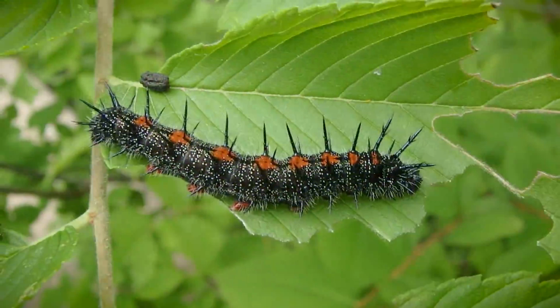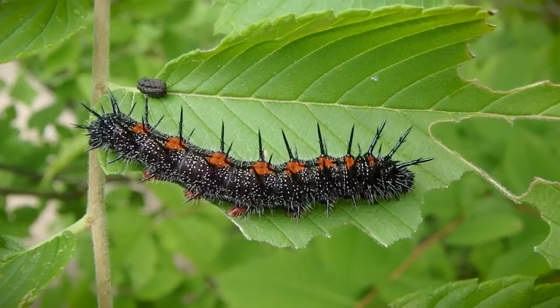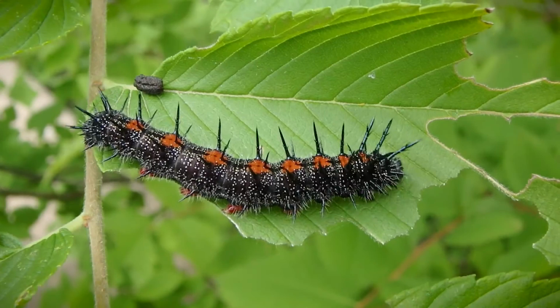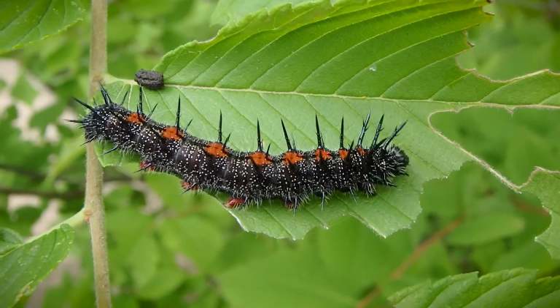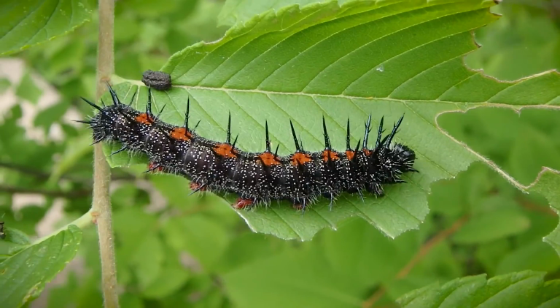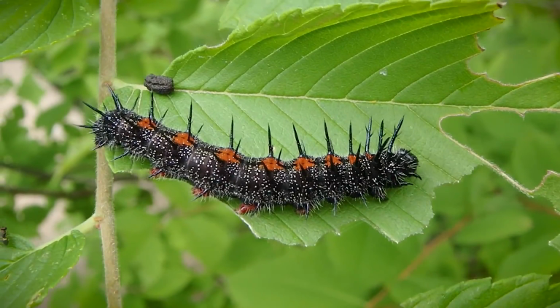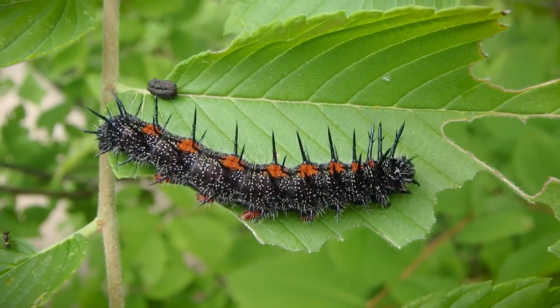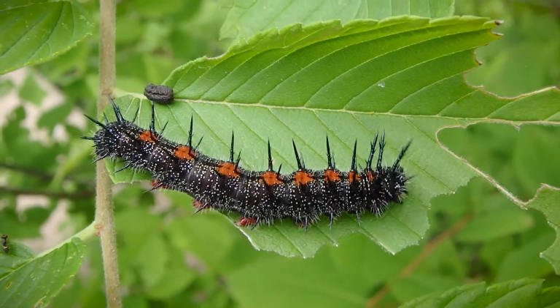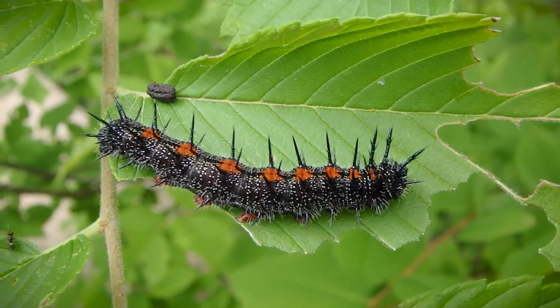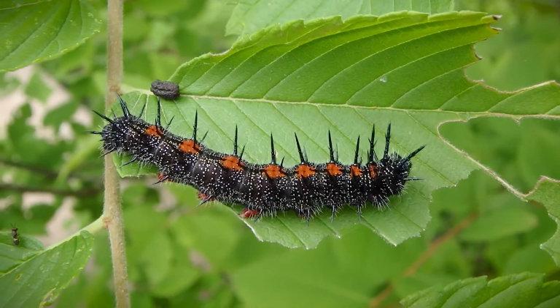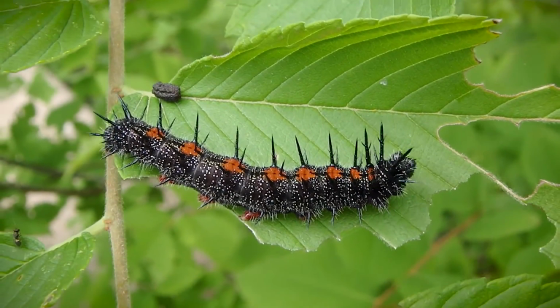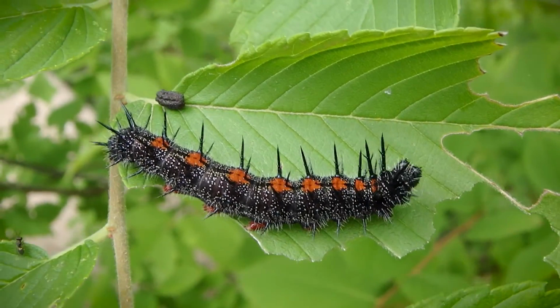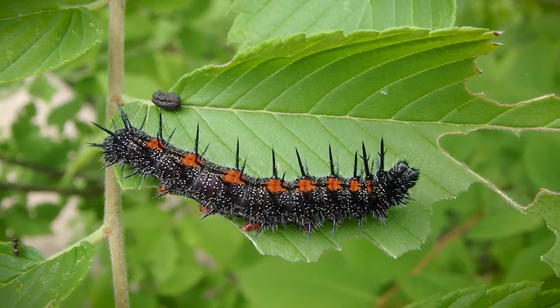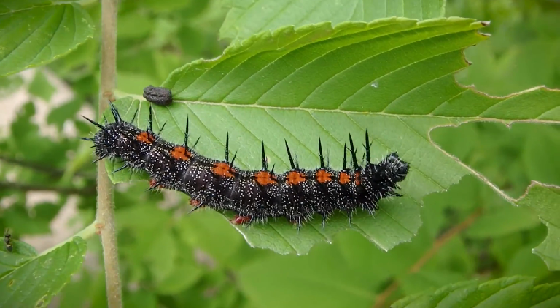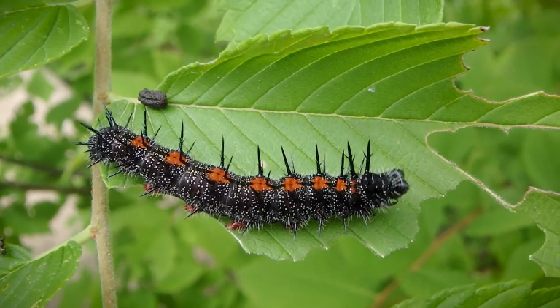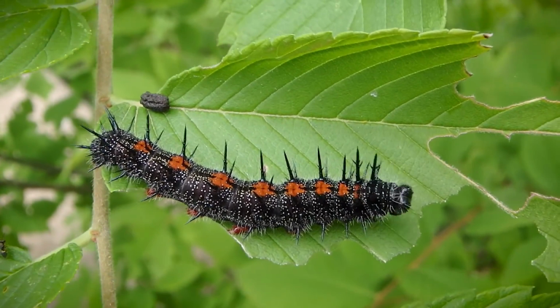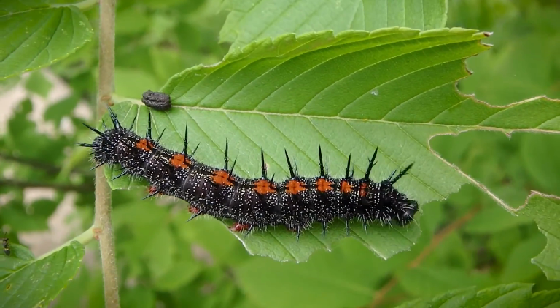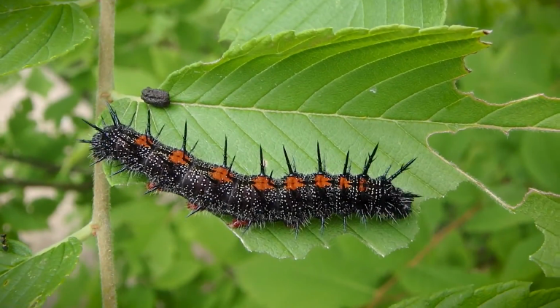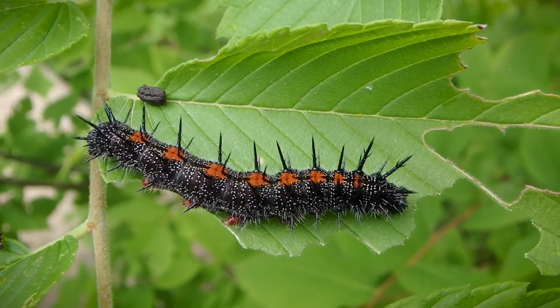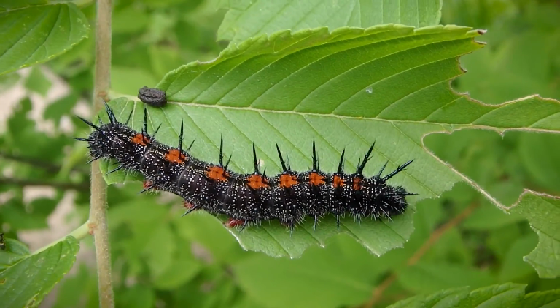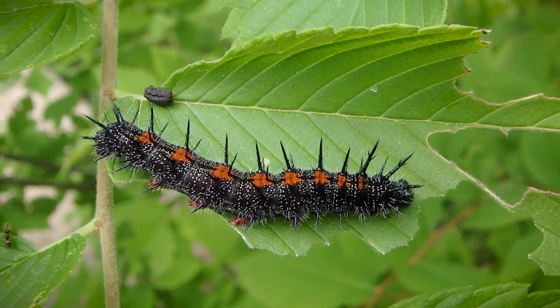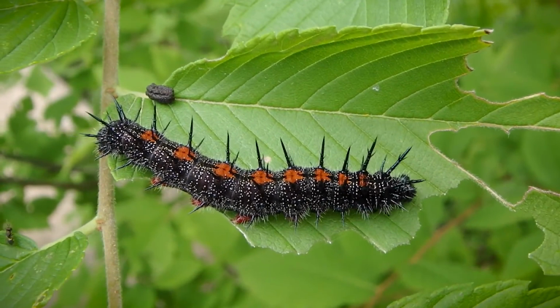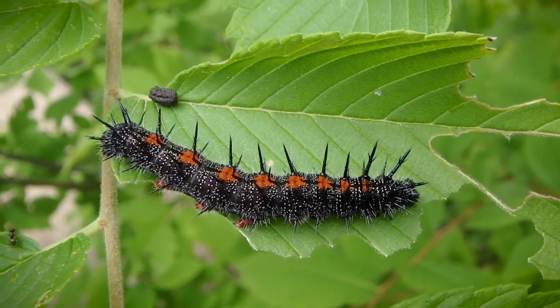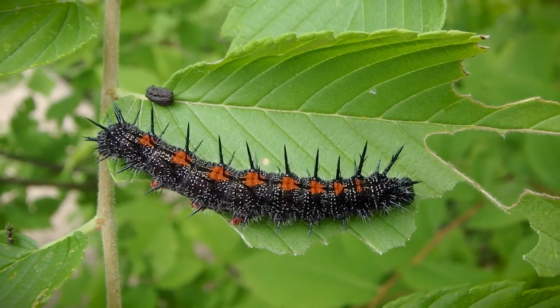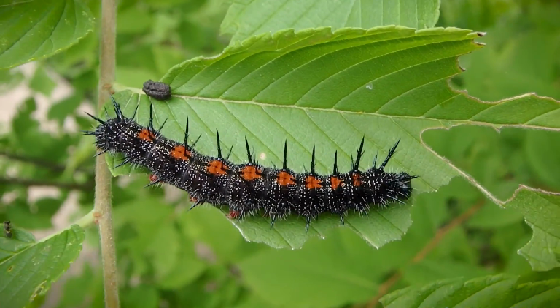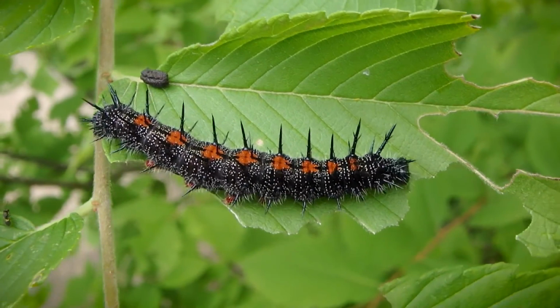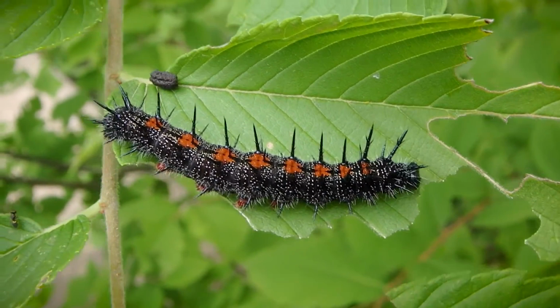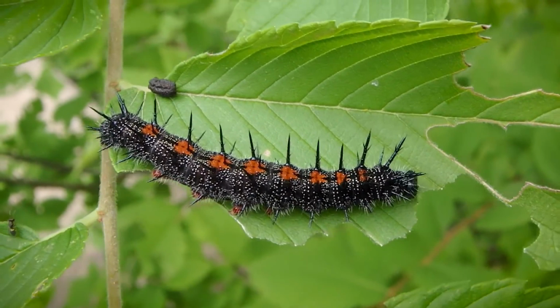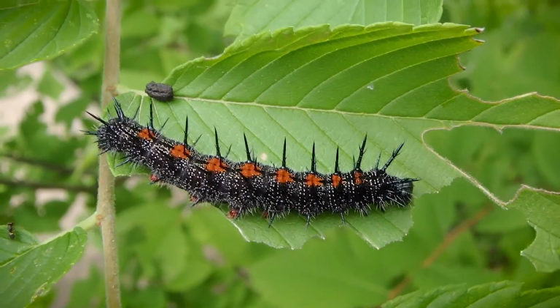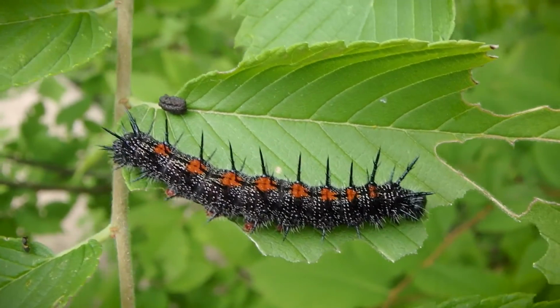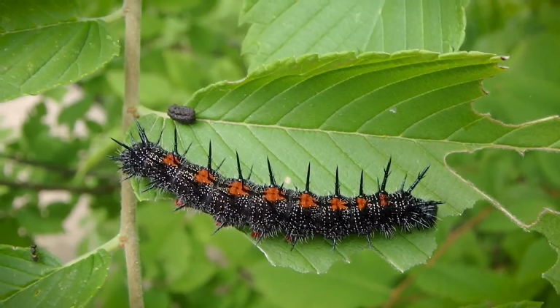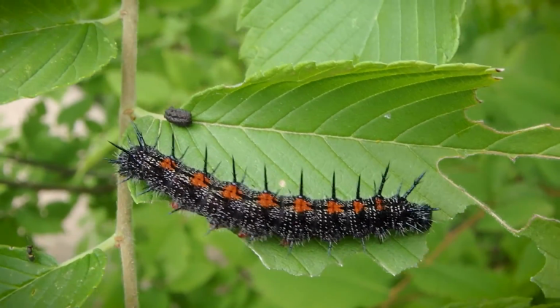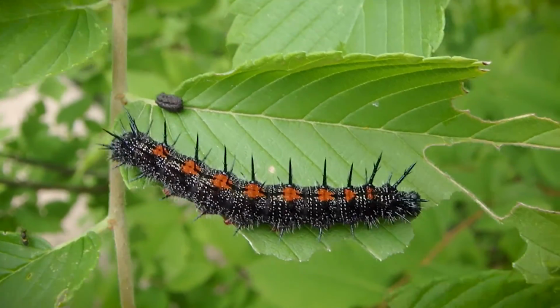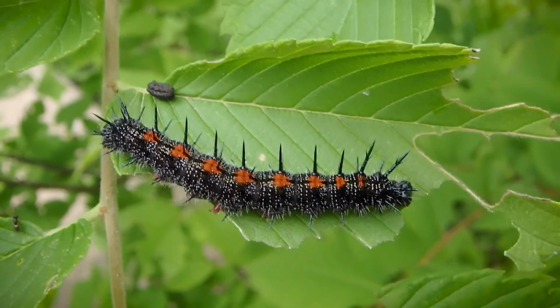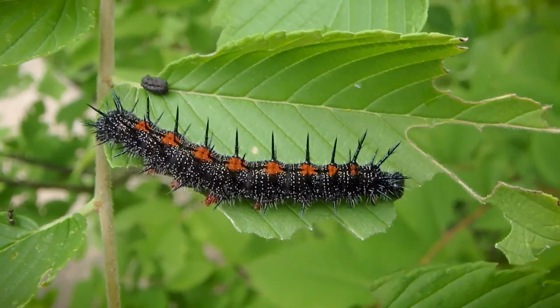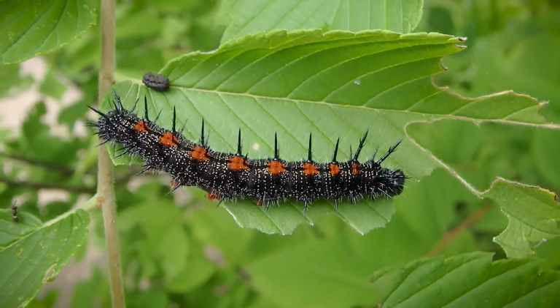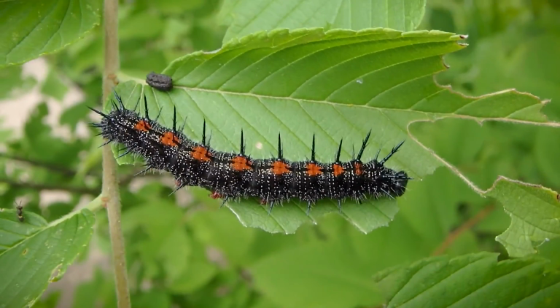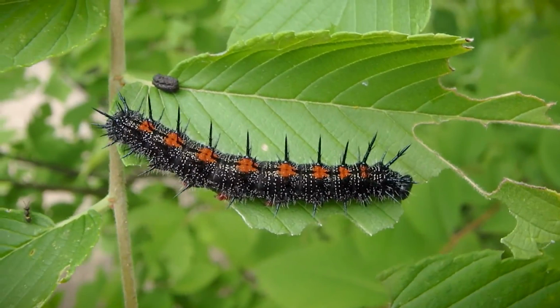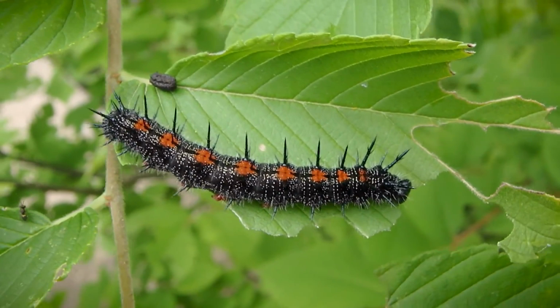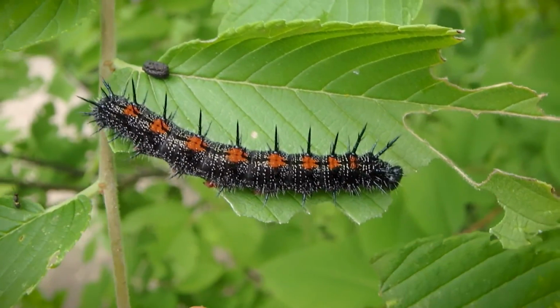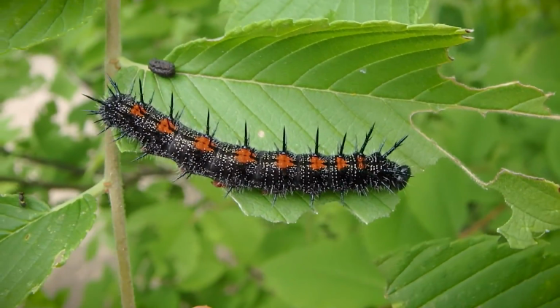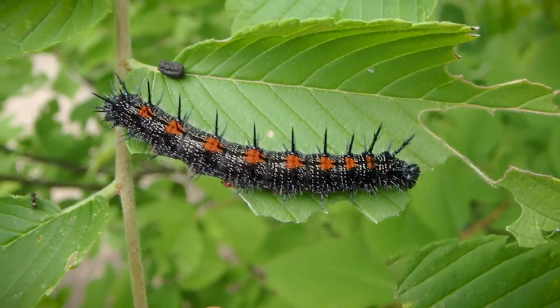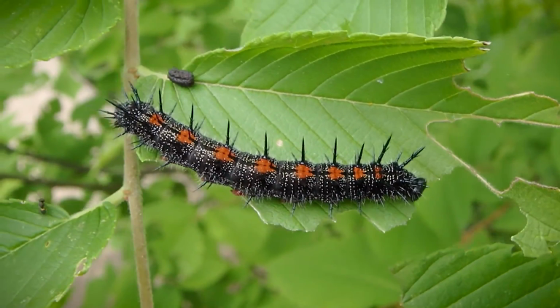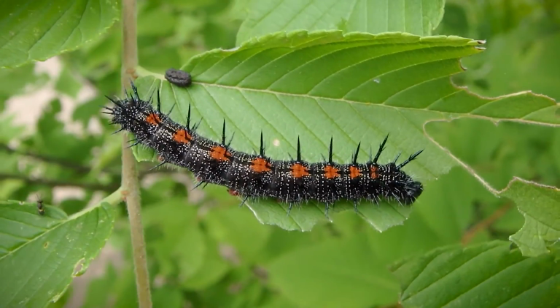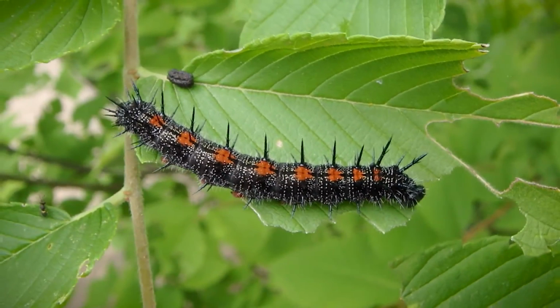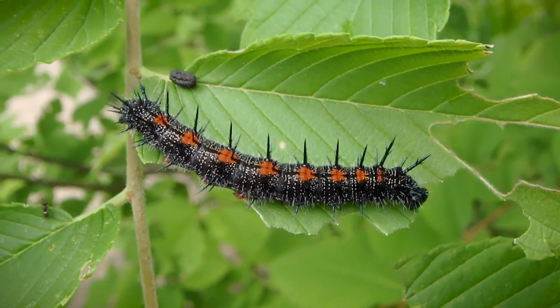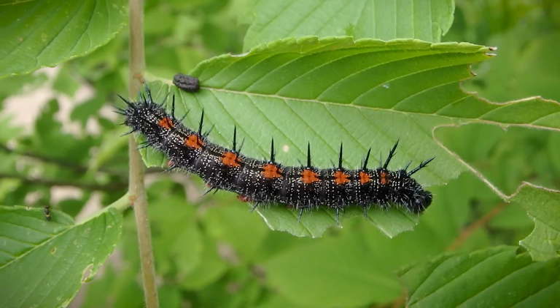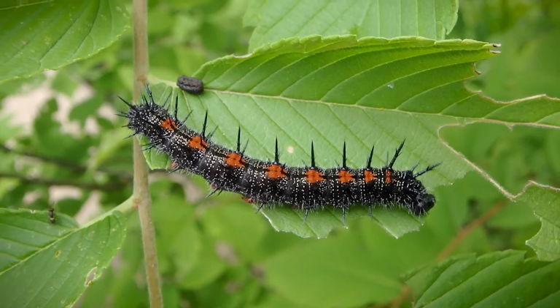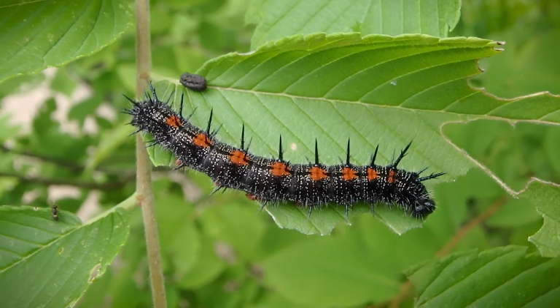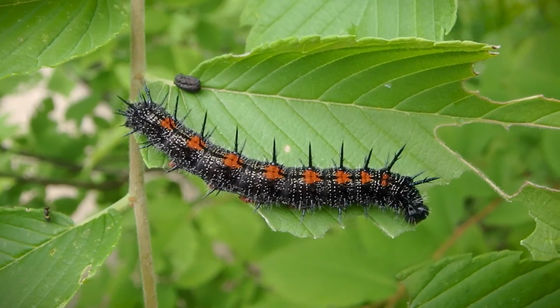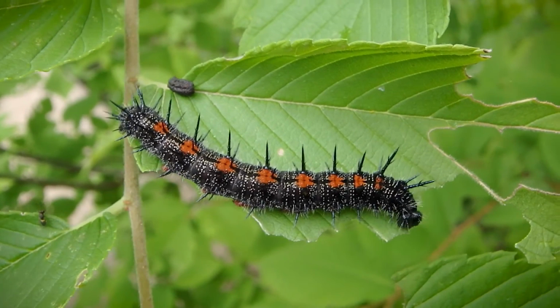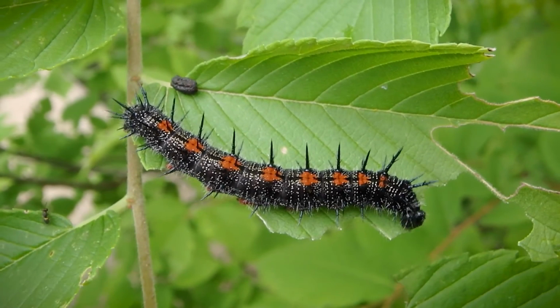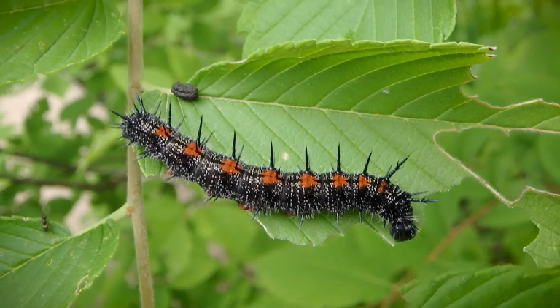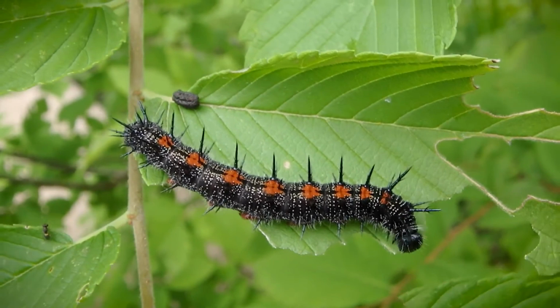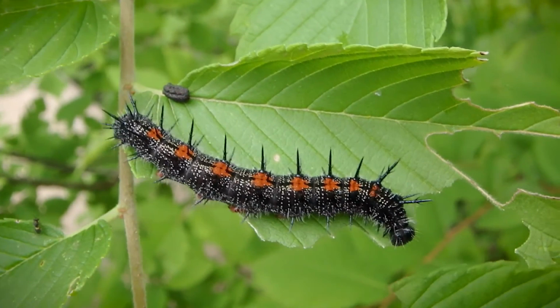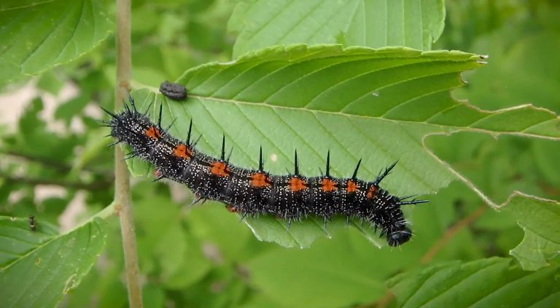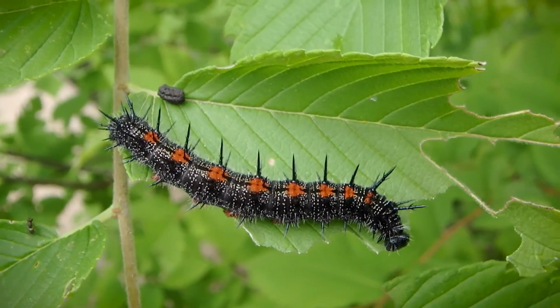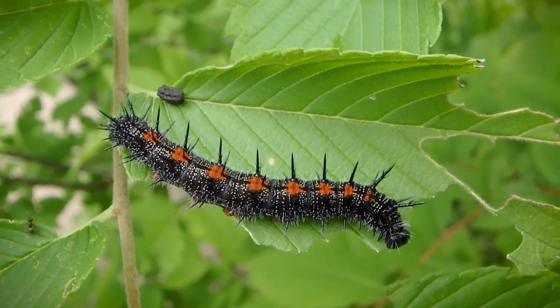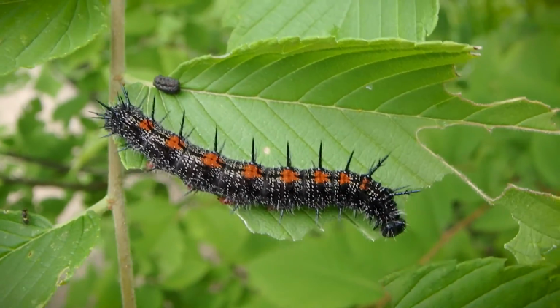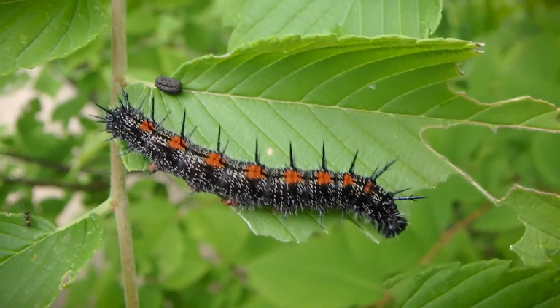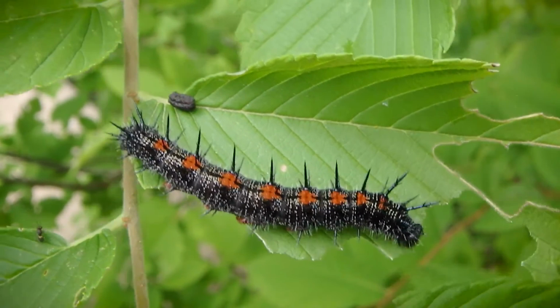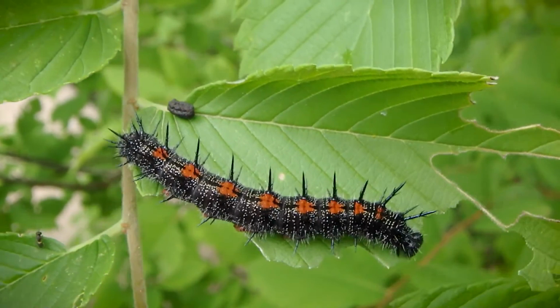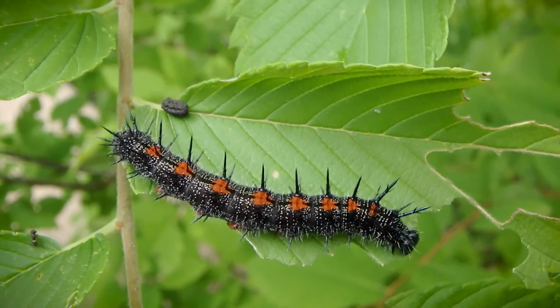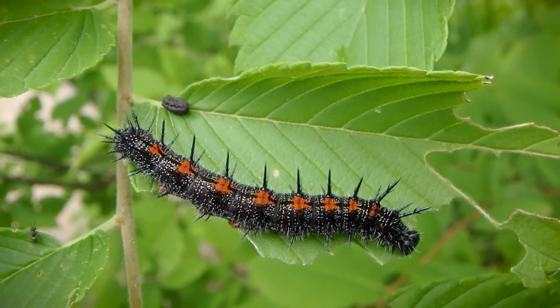Isn't that an awesome caterpillar guys? I gotta try to get some footage of him later, get some good photos.